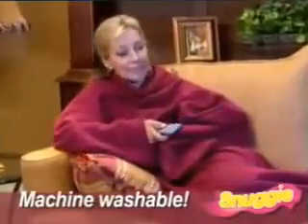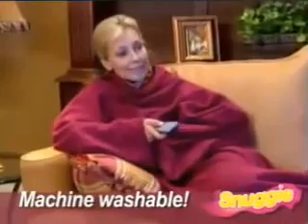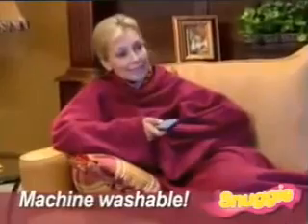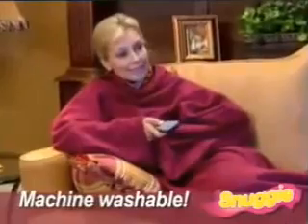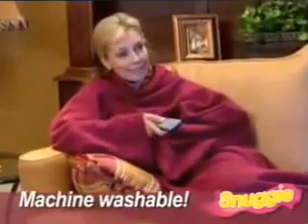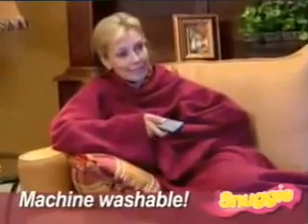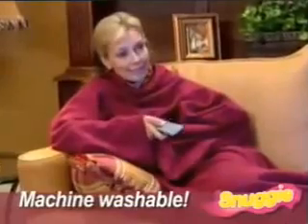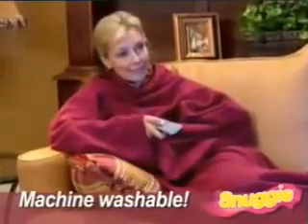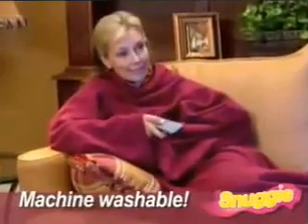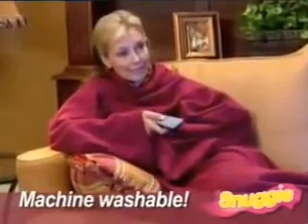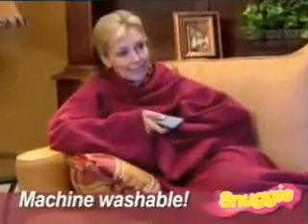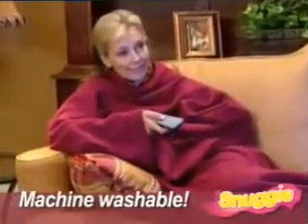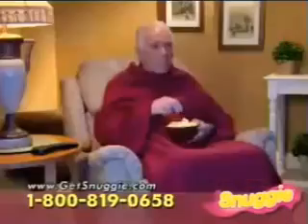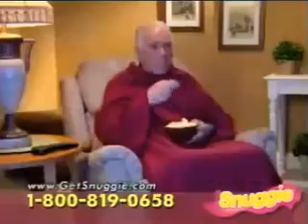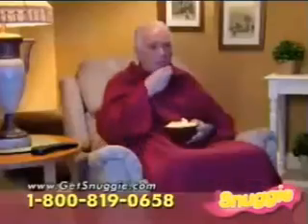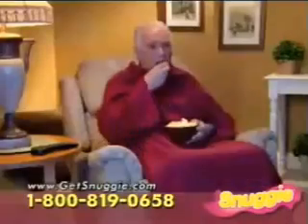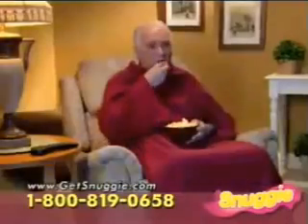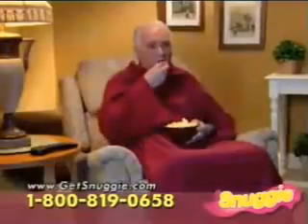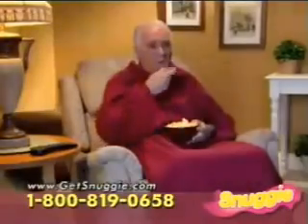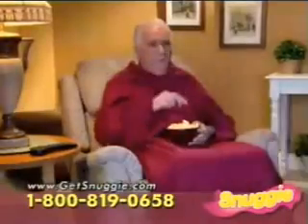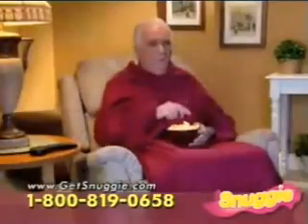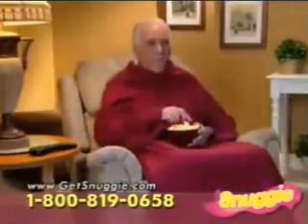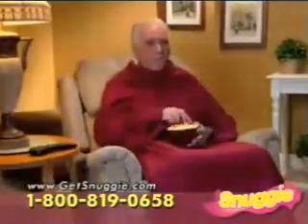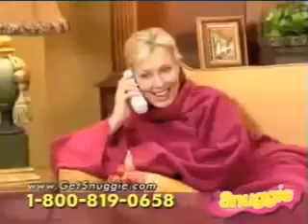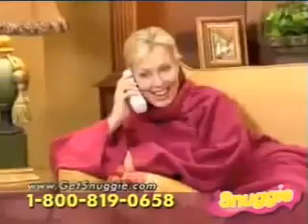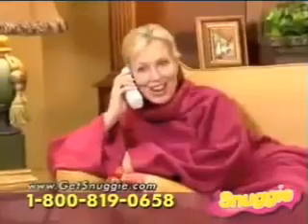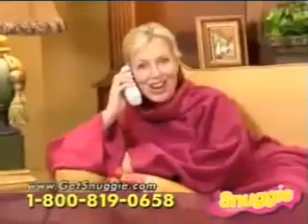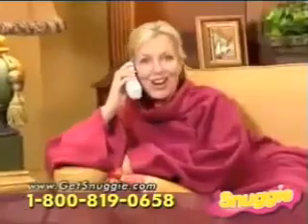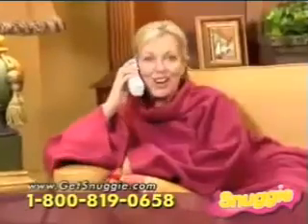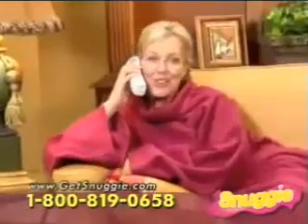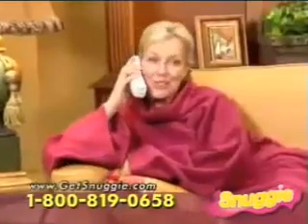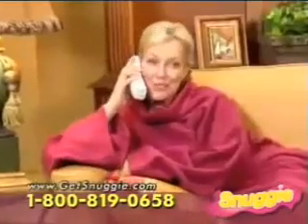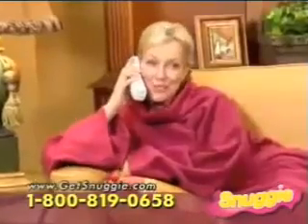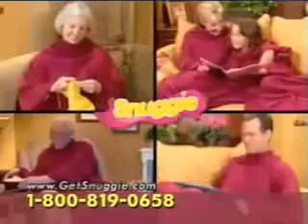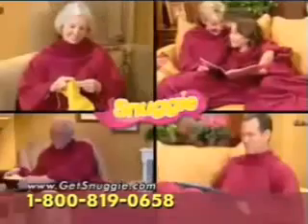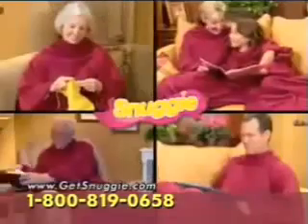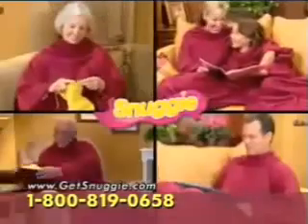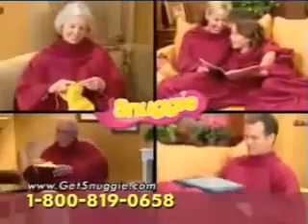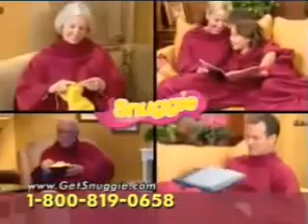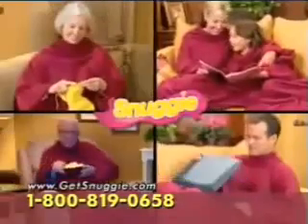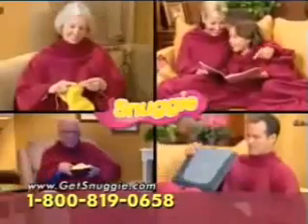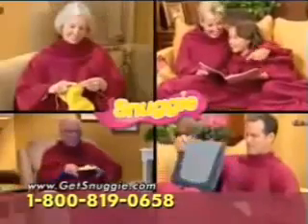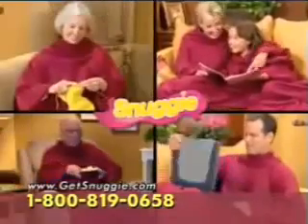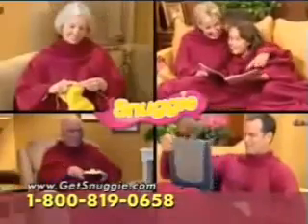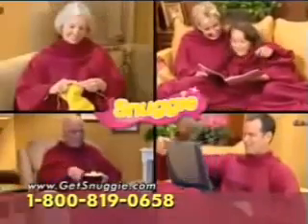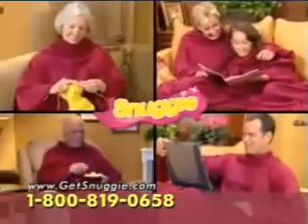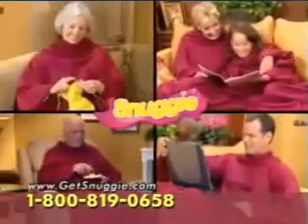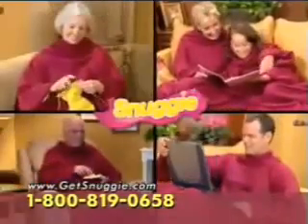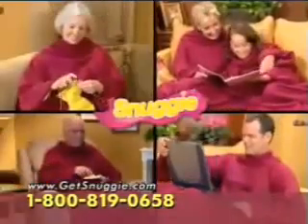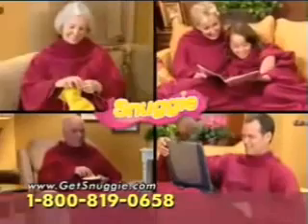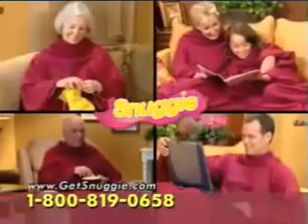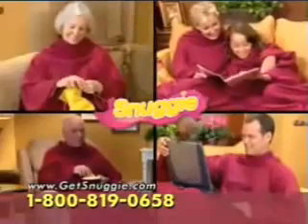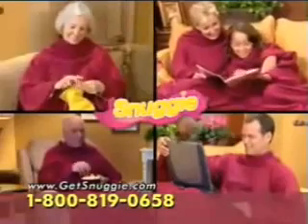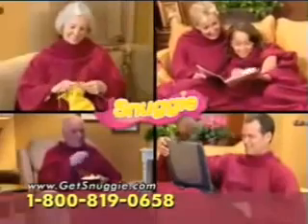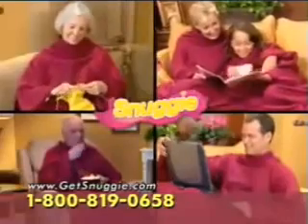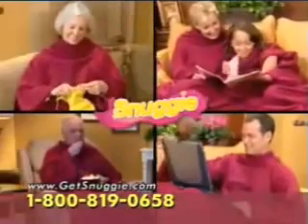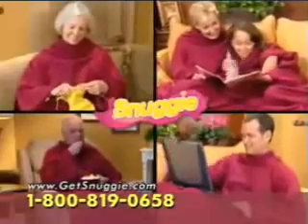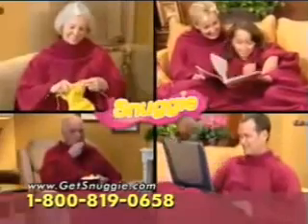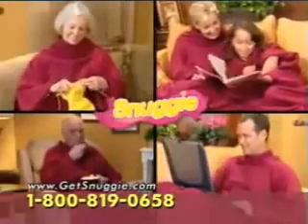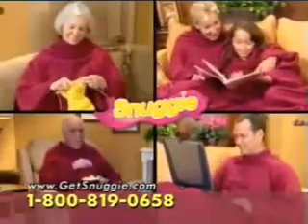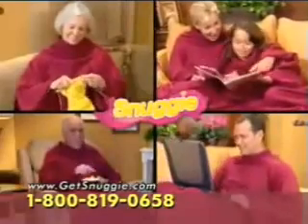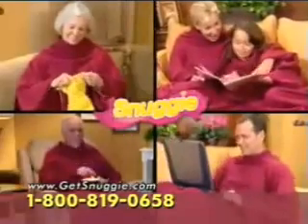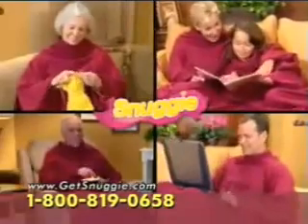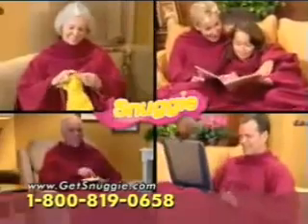Now you can enjoy a snack, use your remote, talk on the phone, do what you need to, and stay totally warm with the Snuggie.